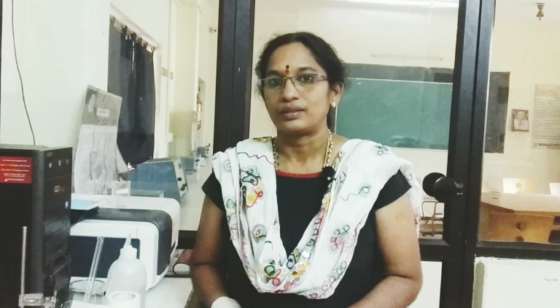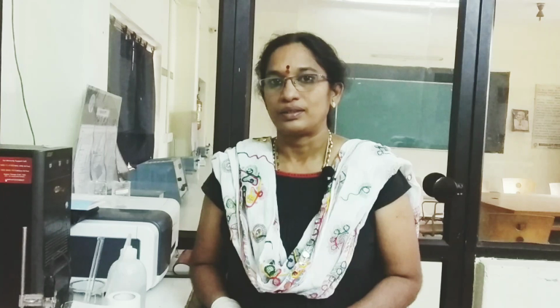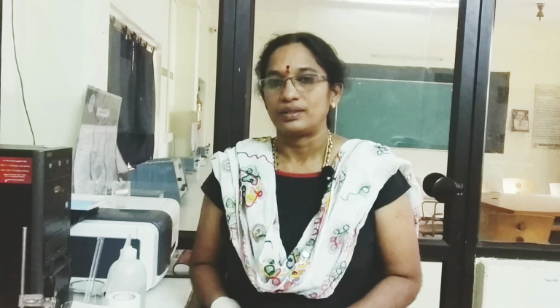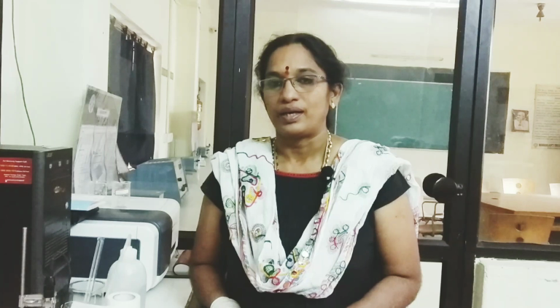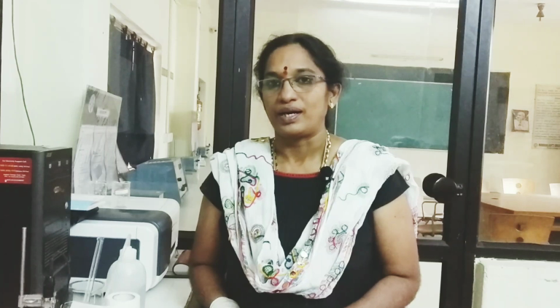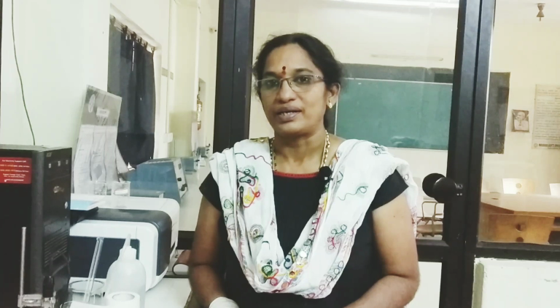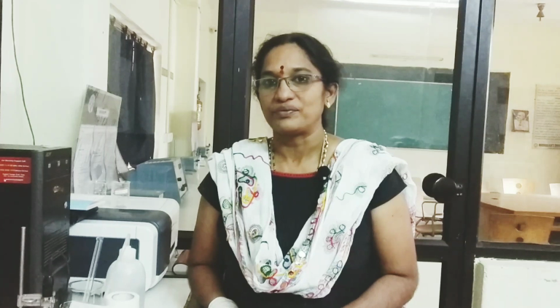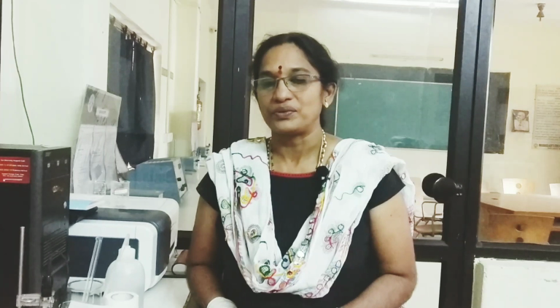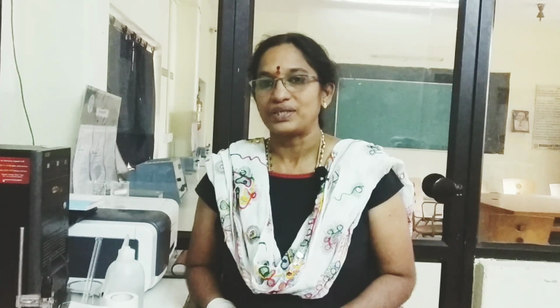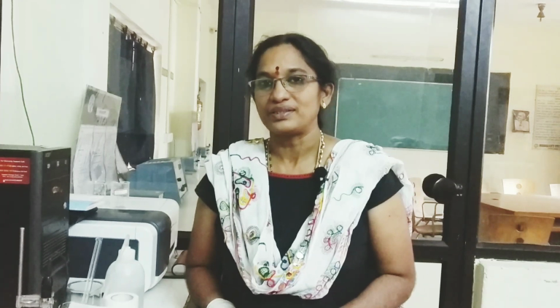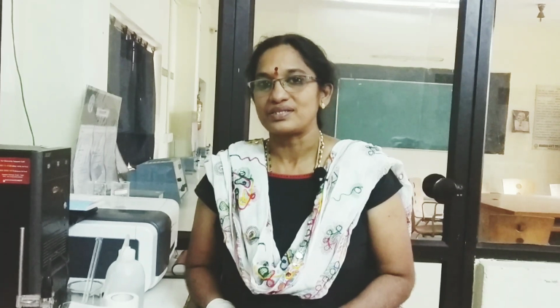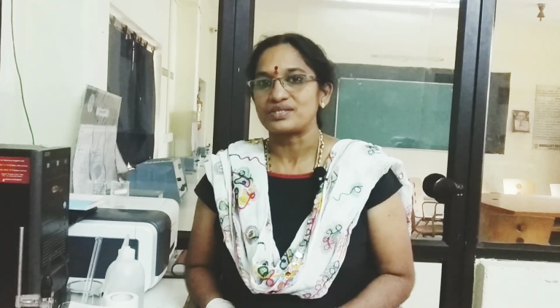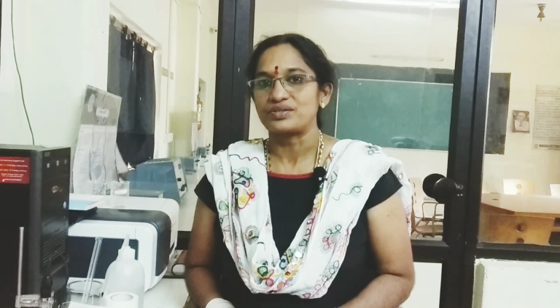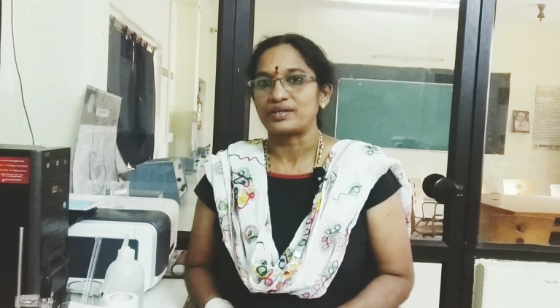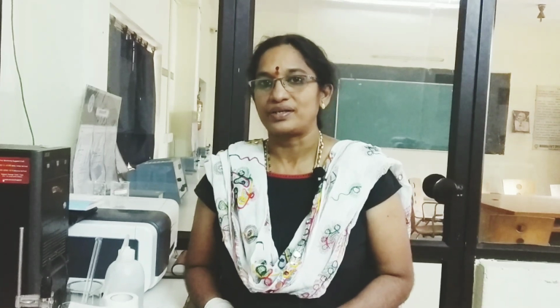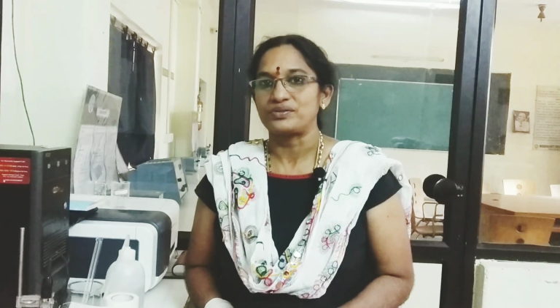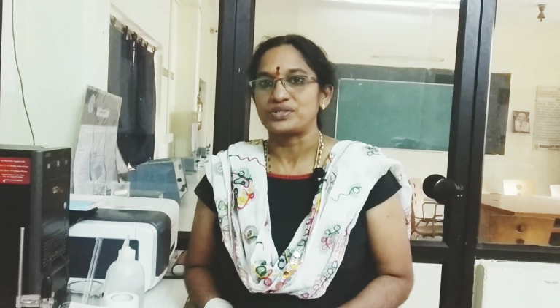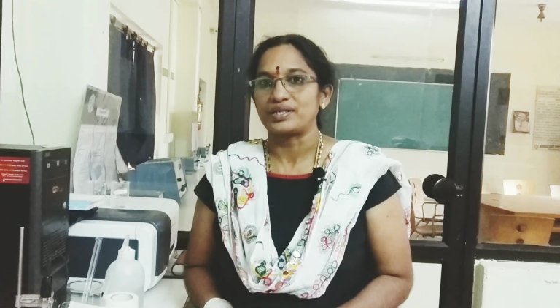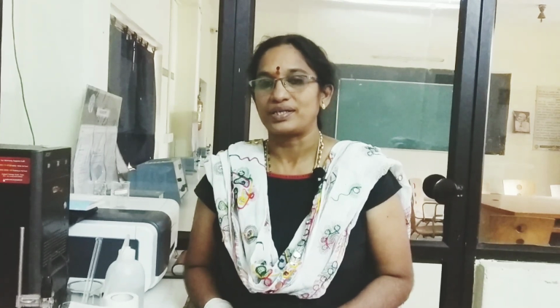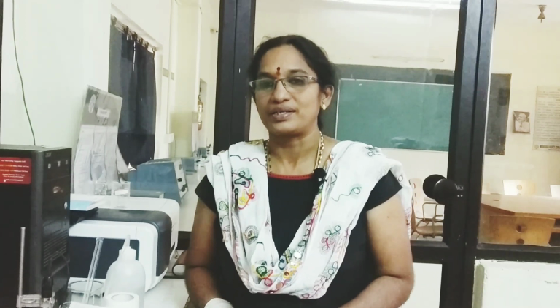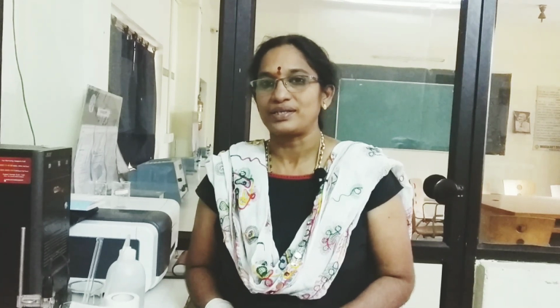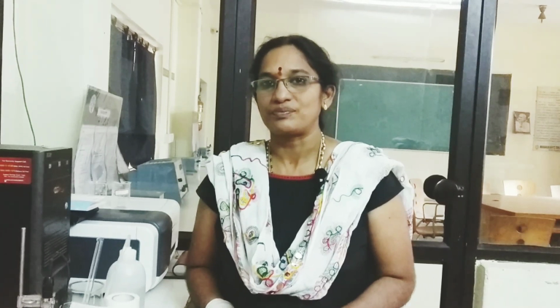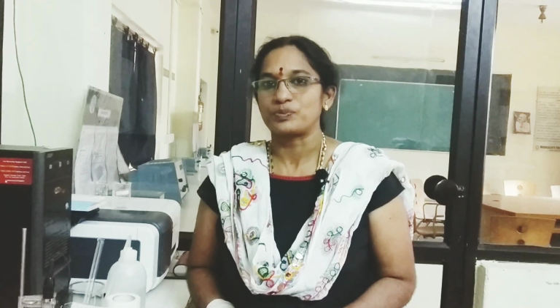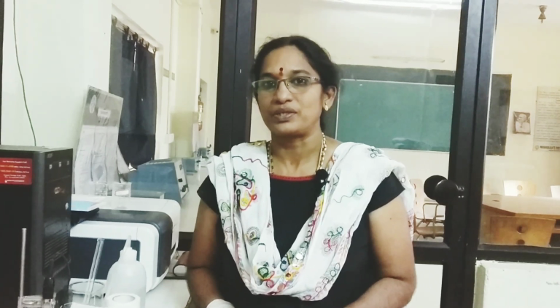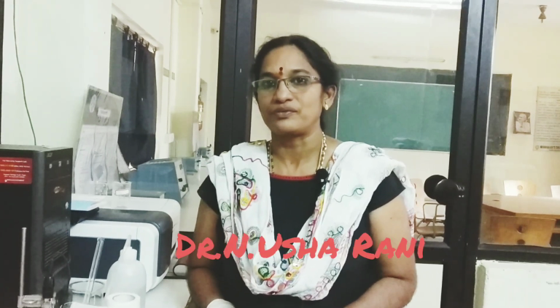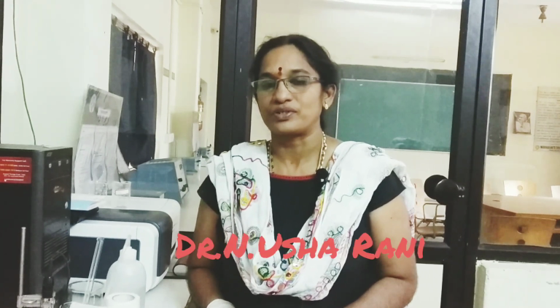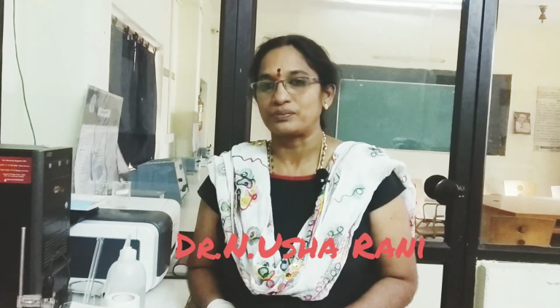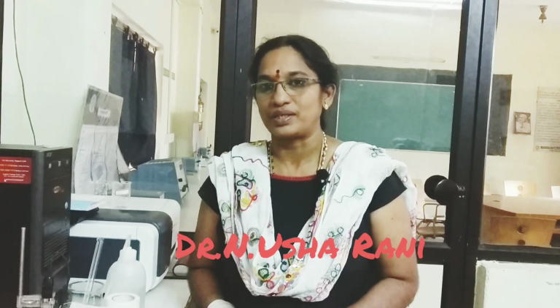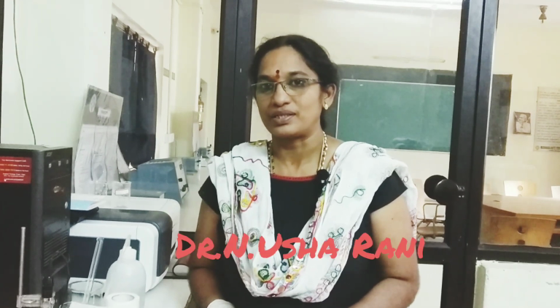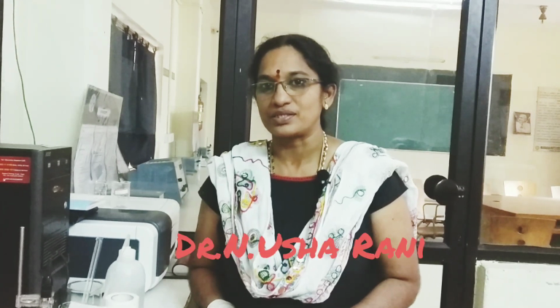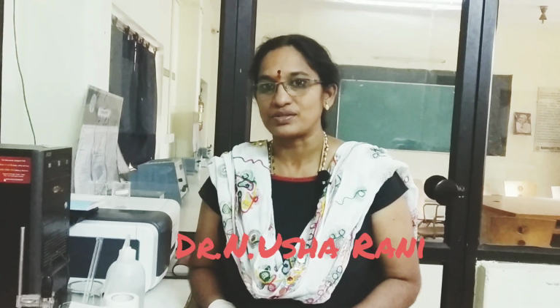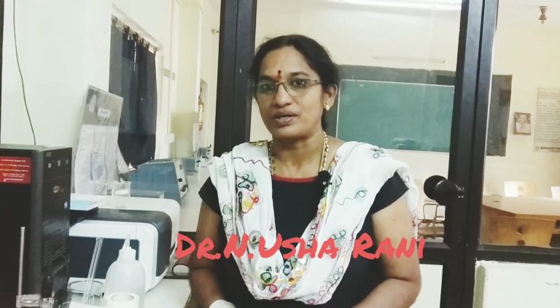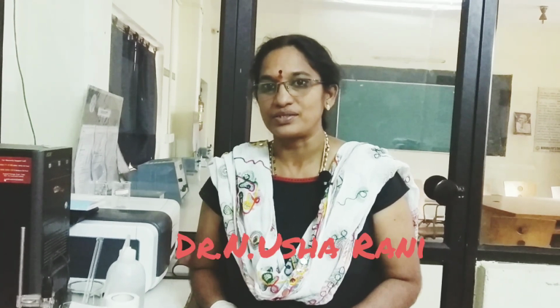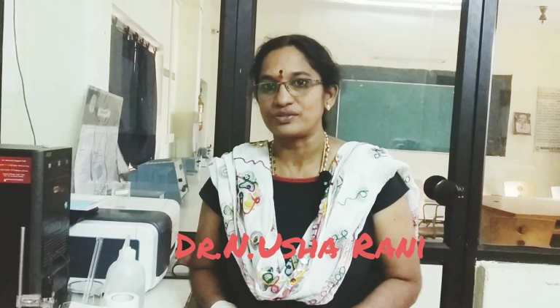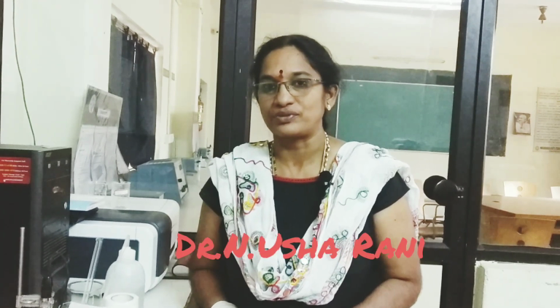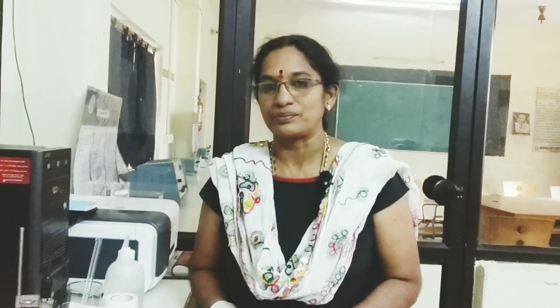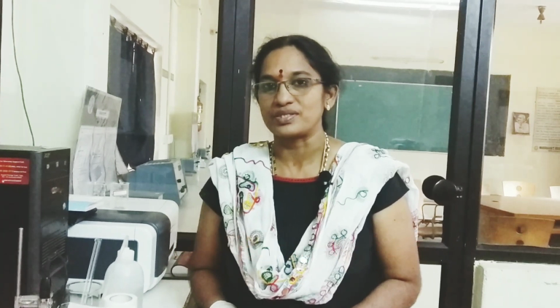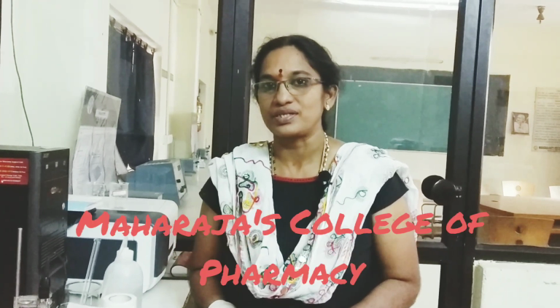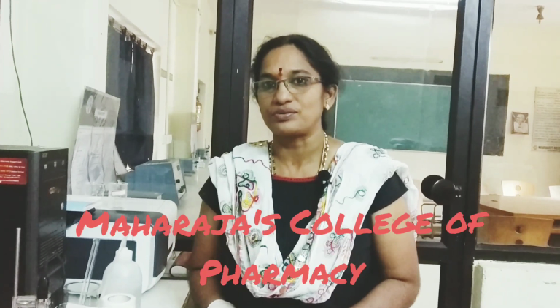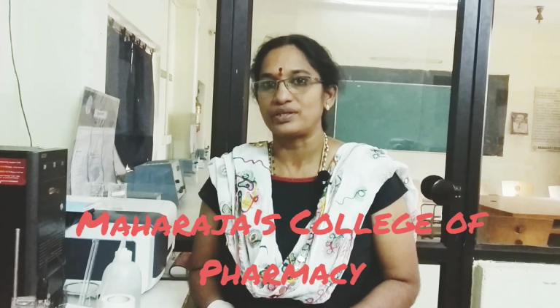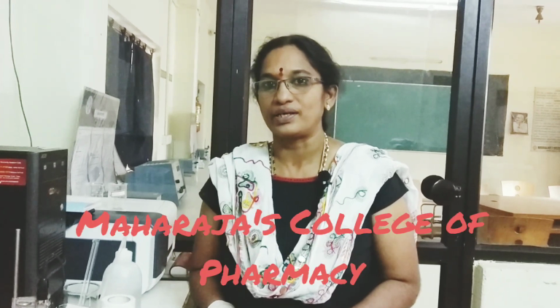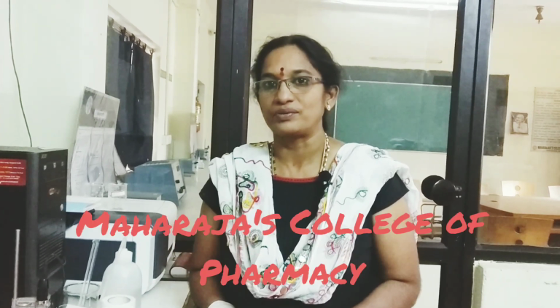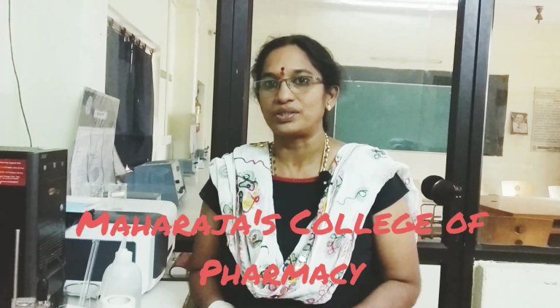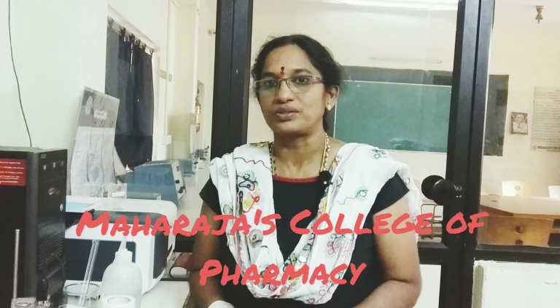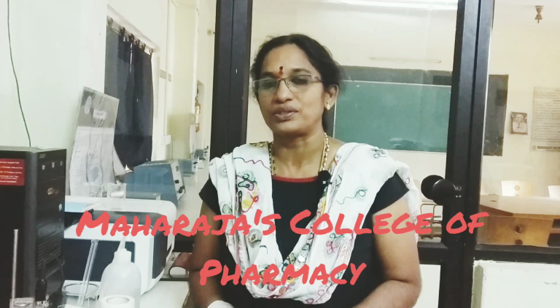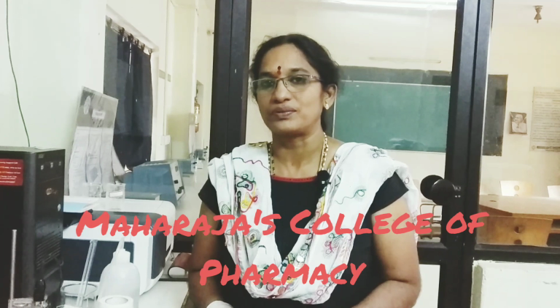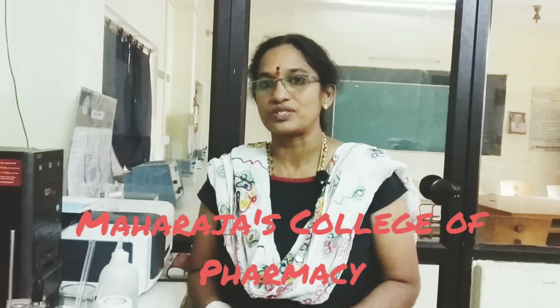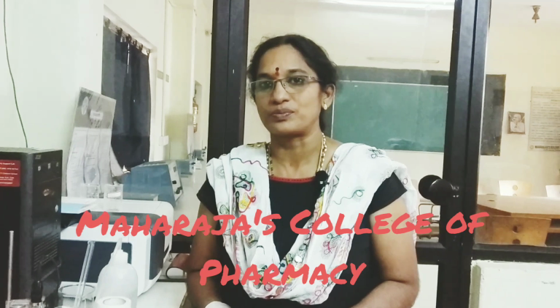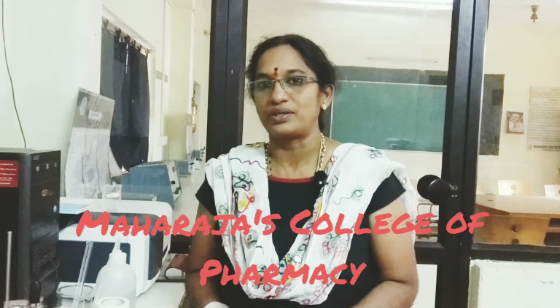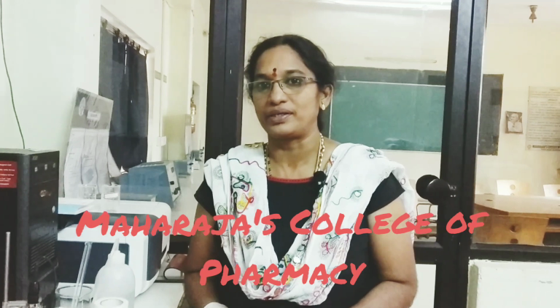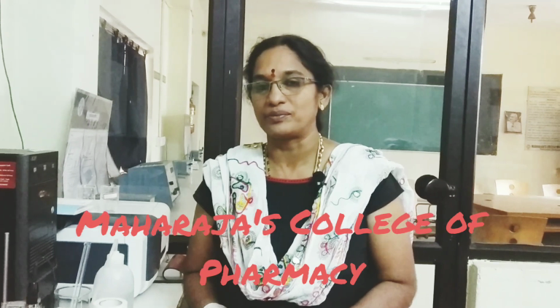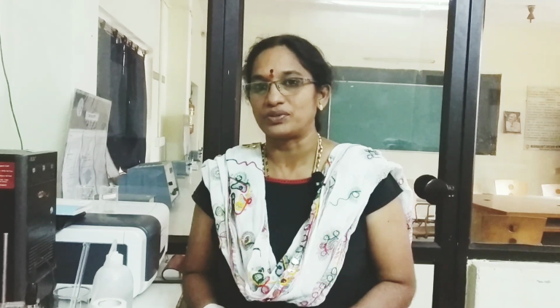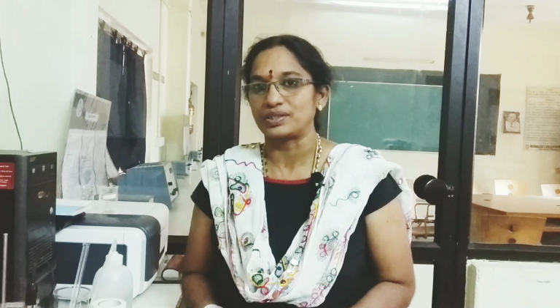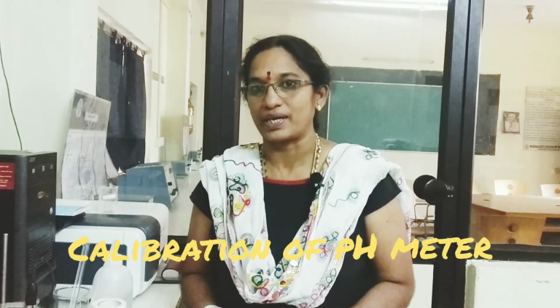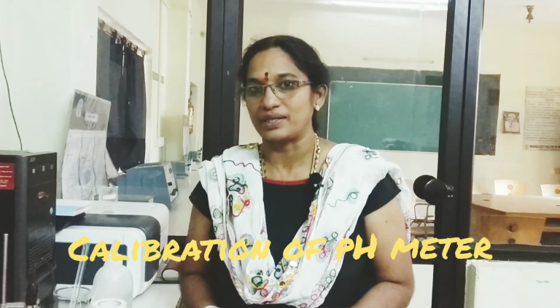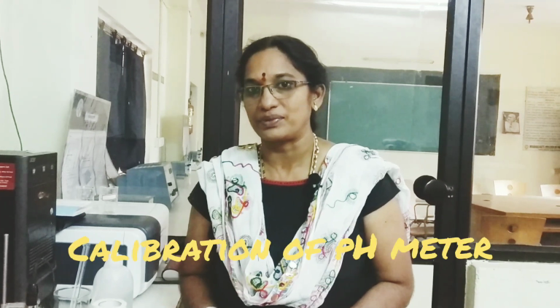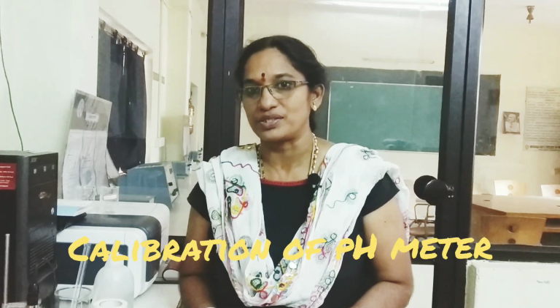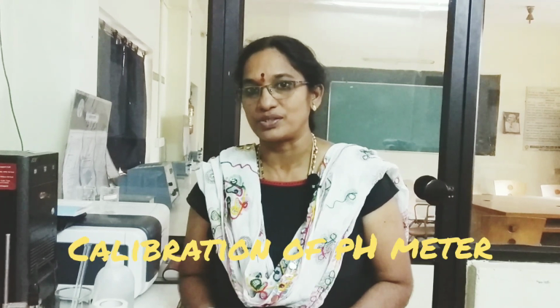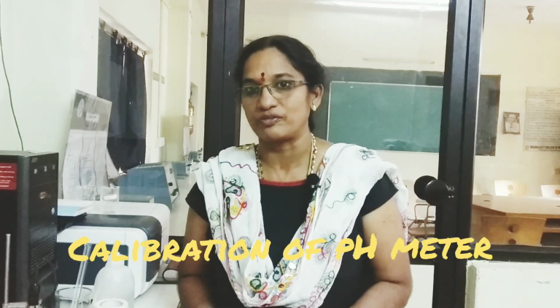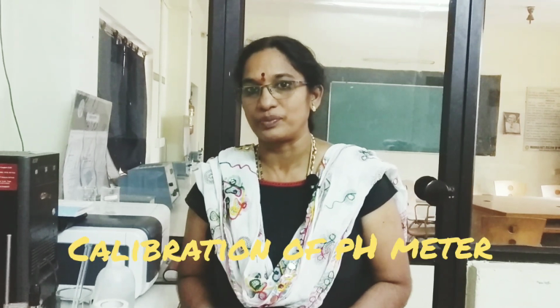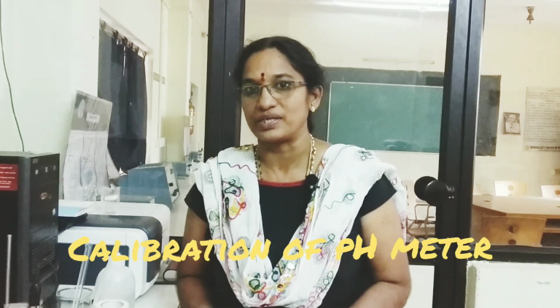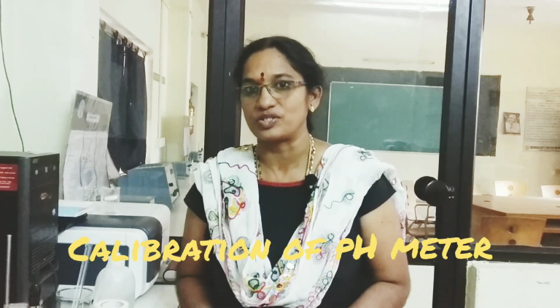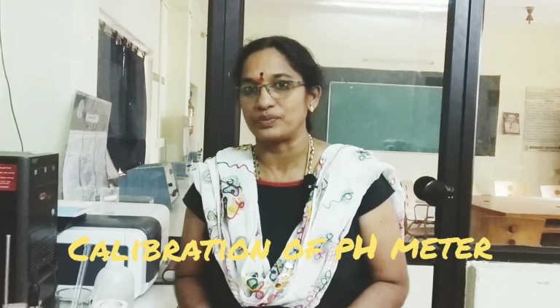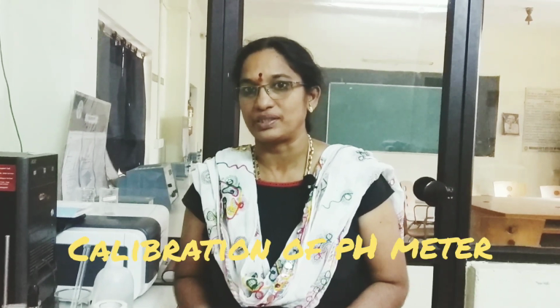Hi everyone, this is Dr. Nusharani speaking from Maharaja's College of Pharmacy. Today I want to give a small demo on calibration of a pH meter.